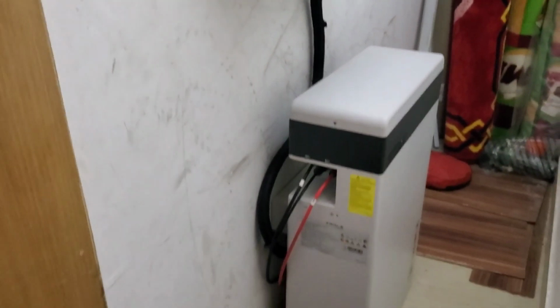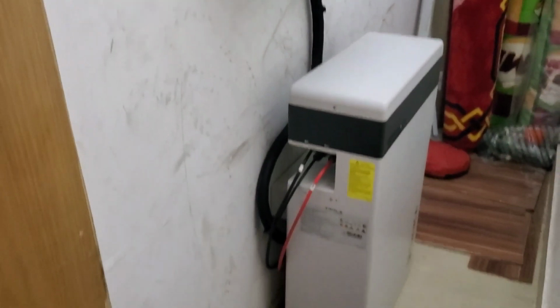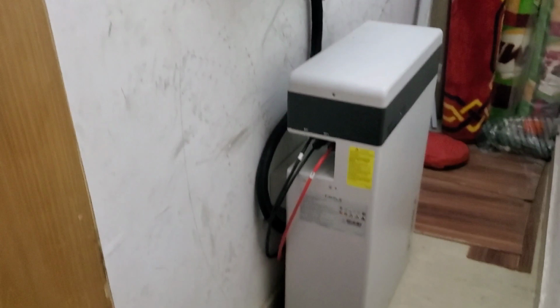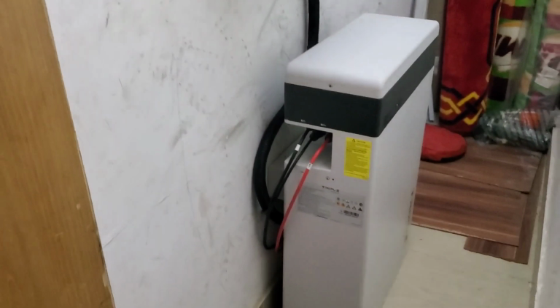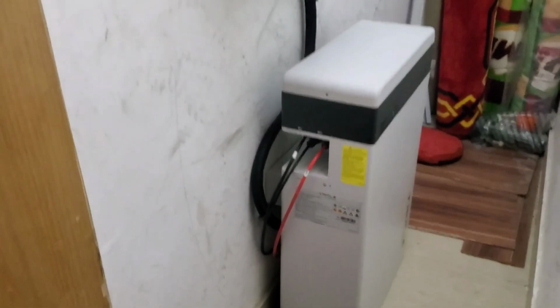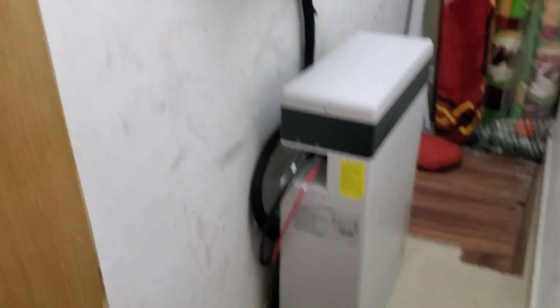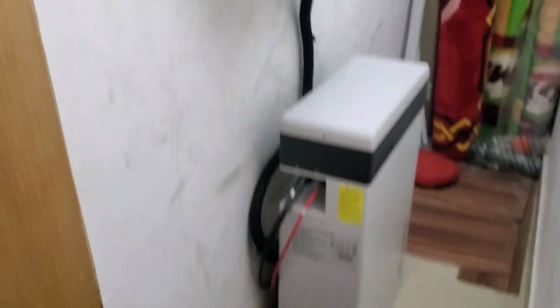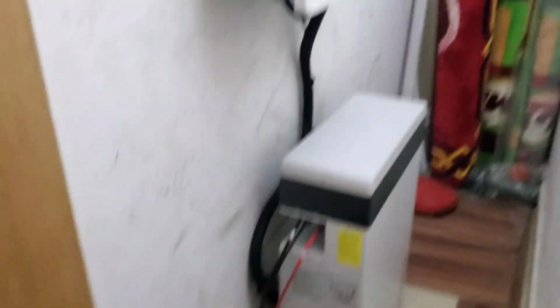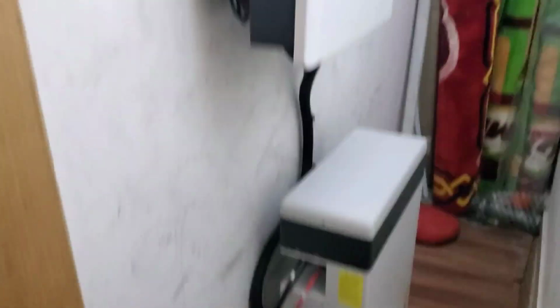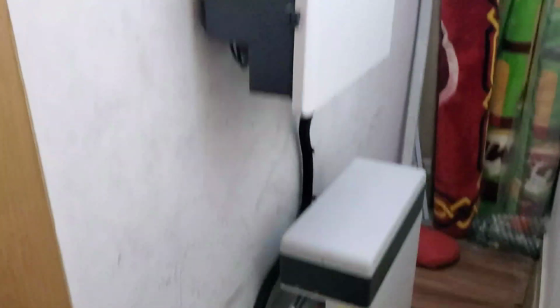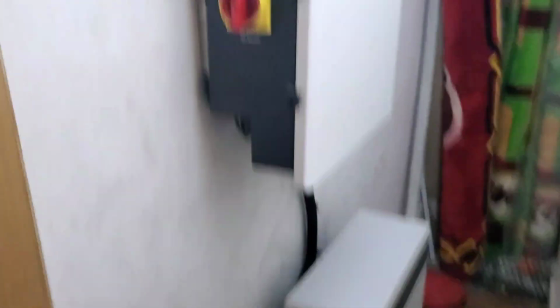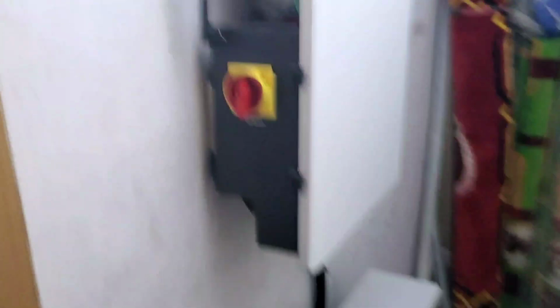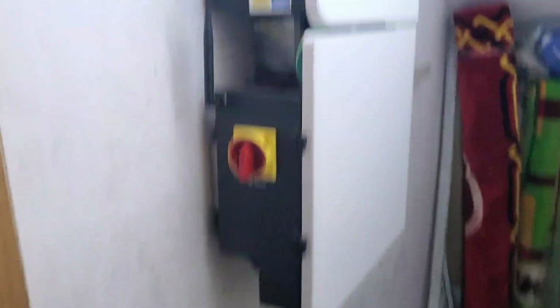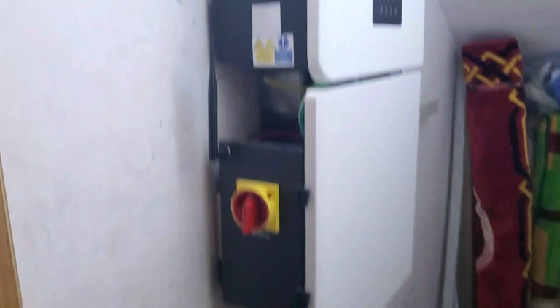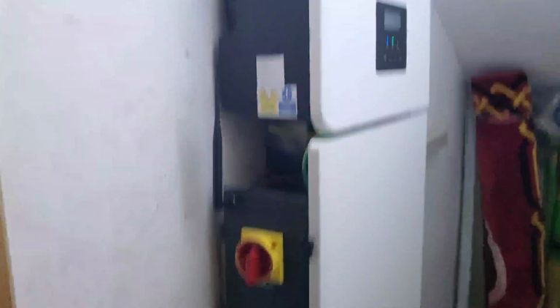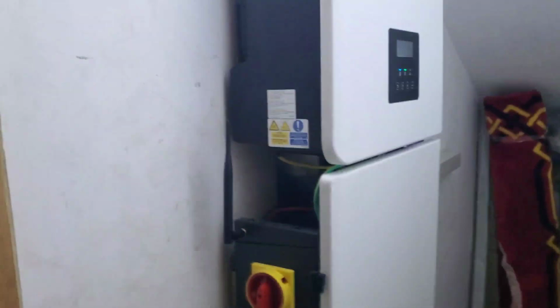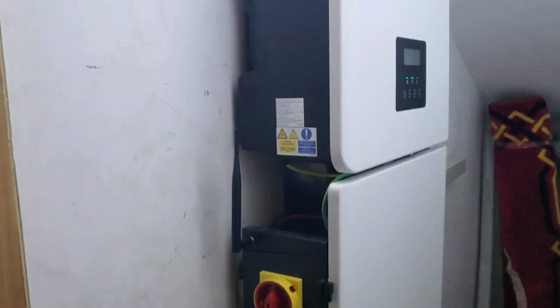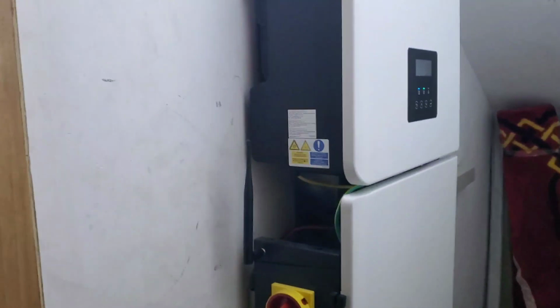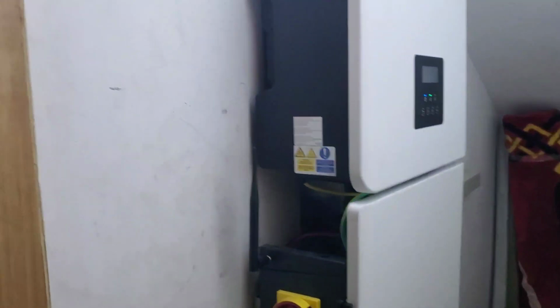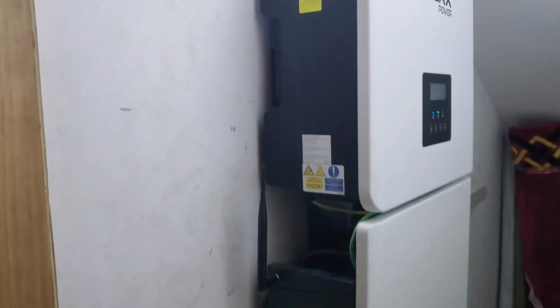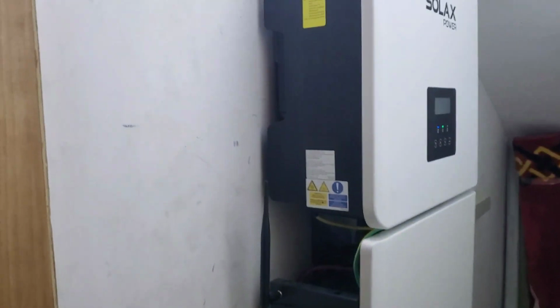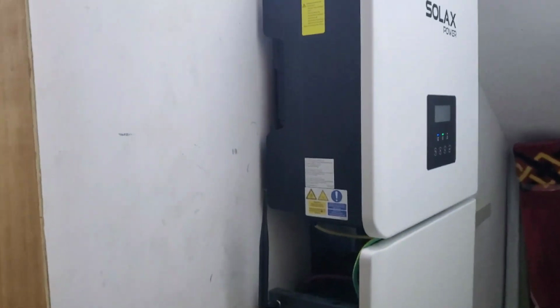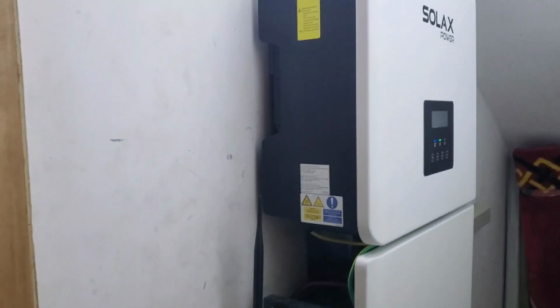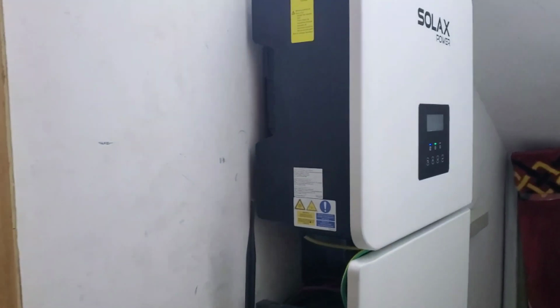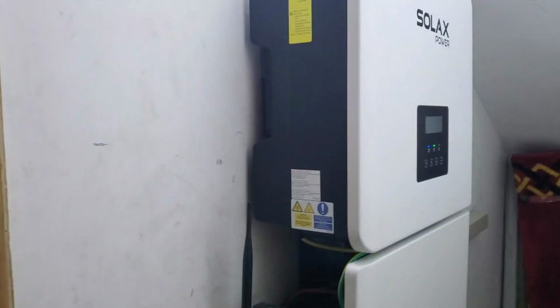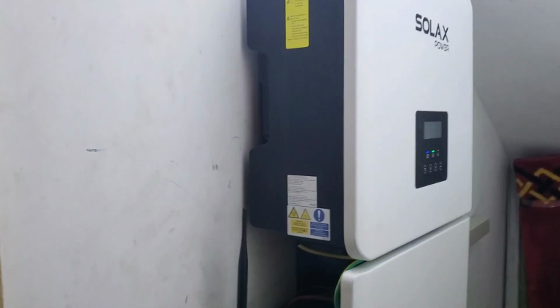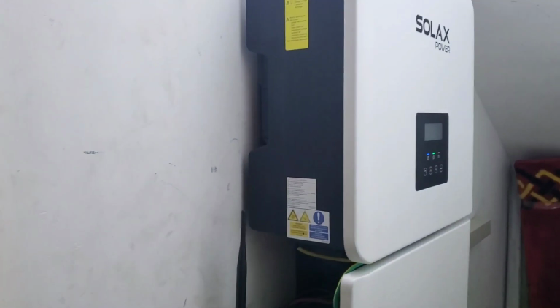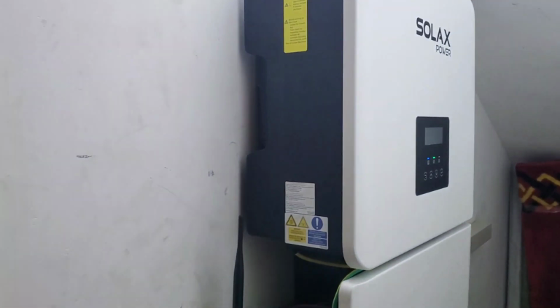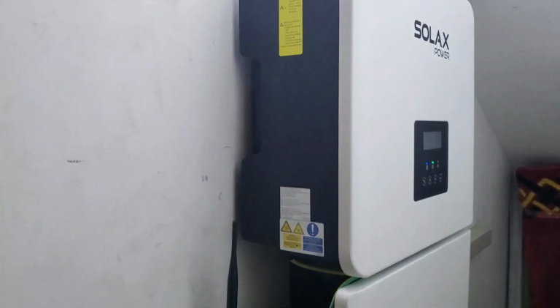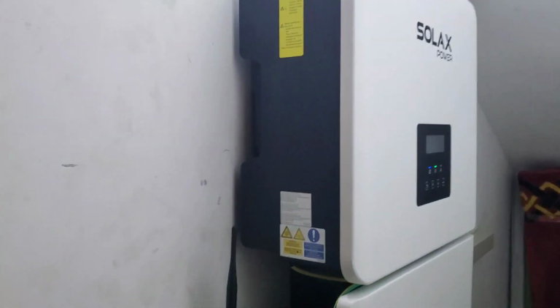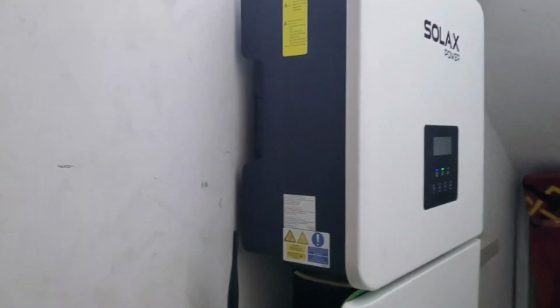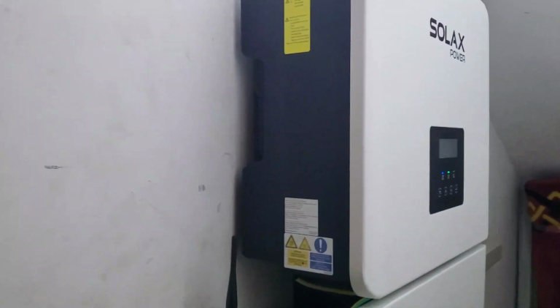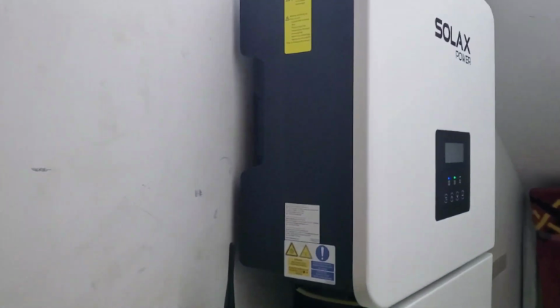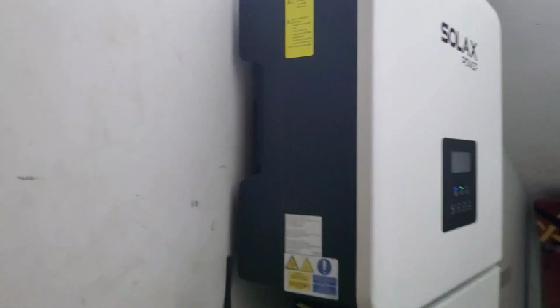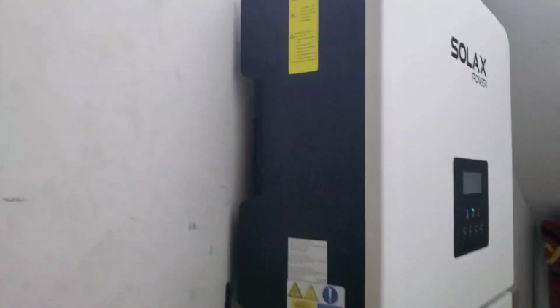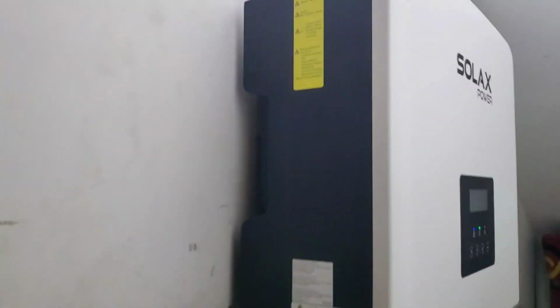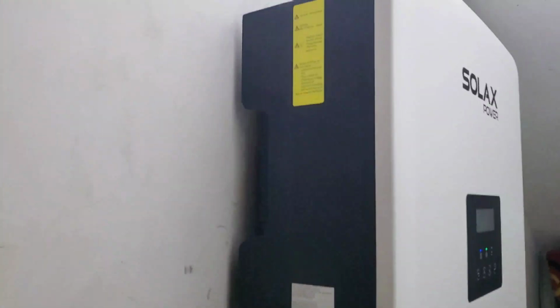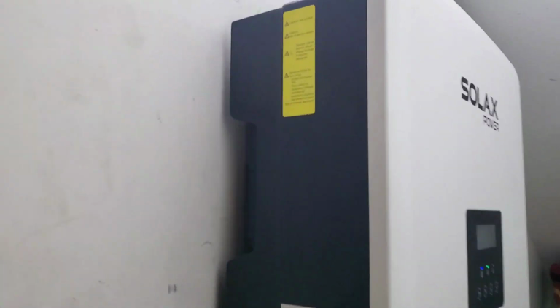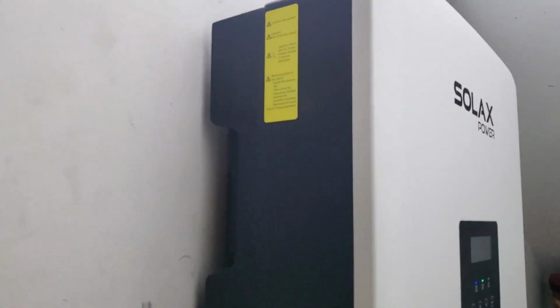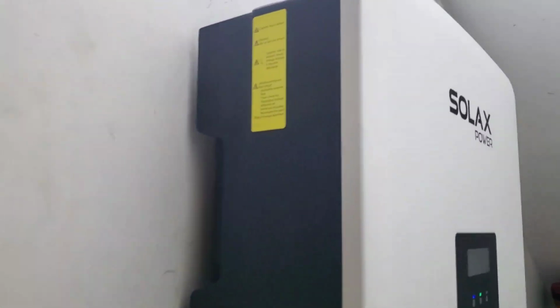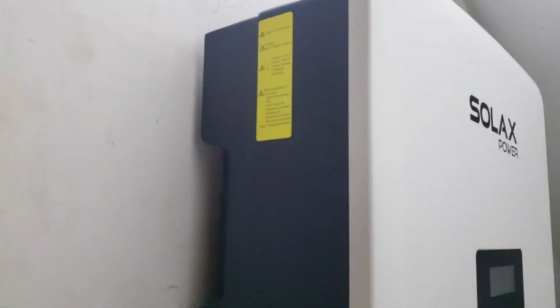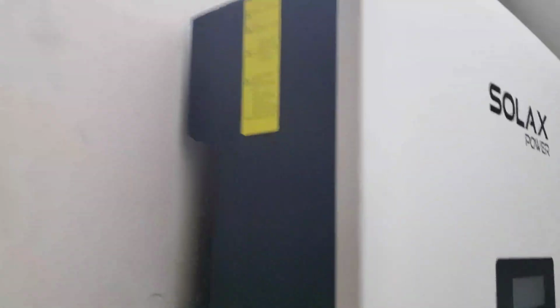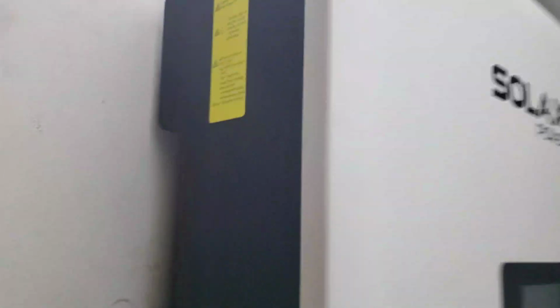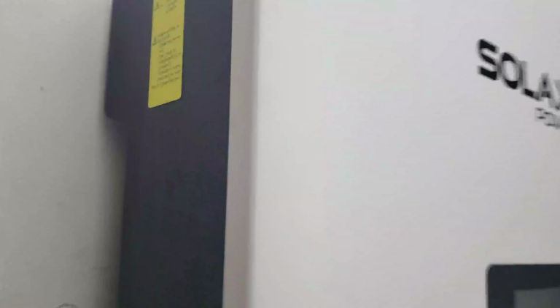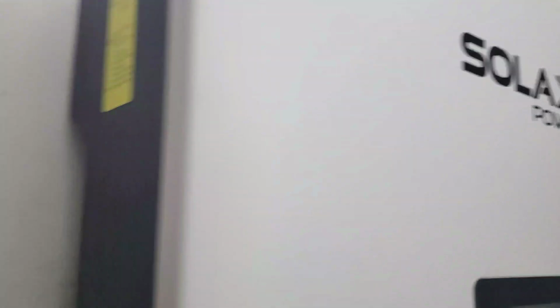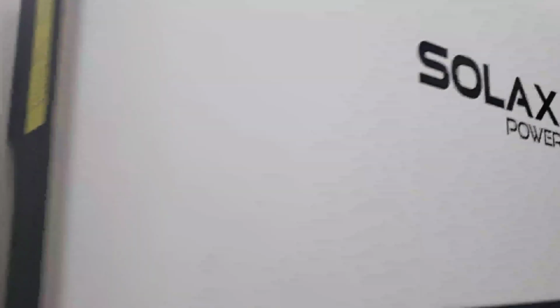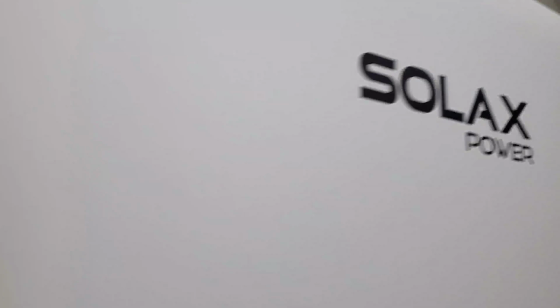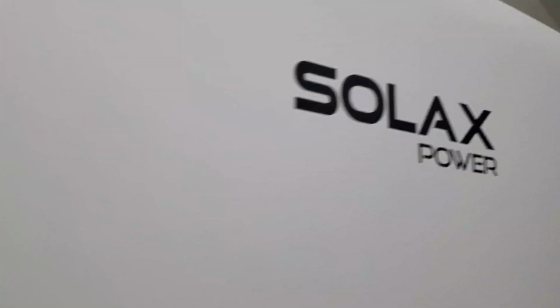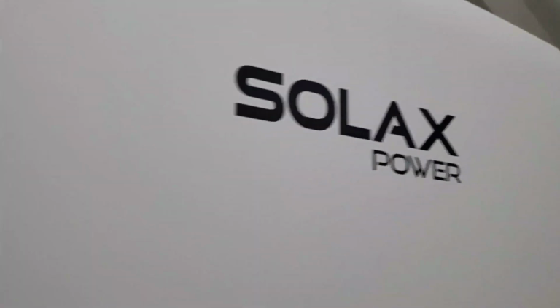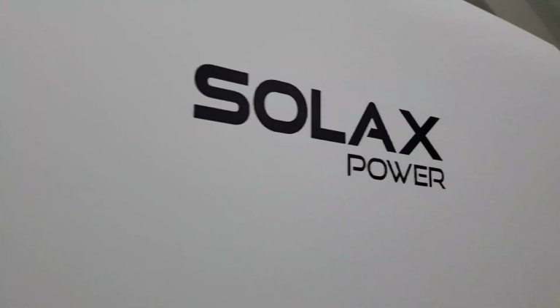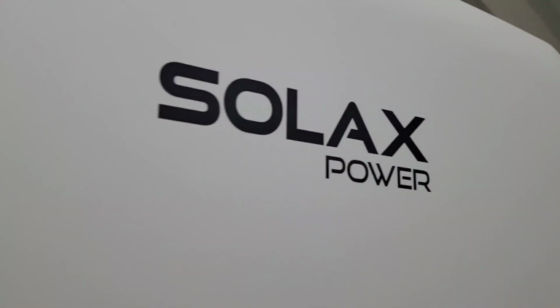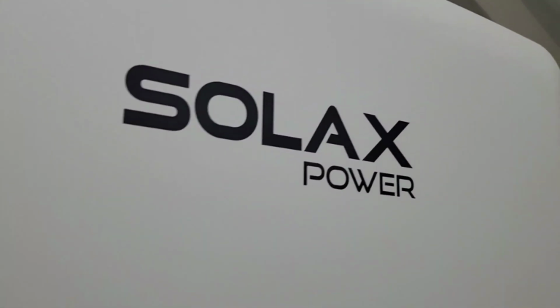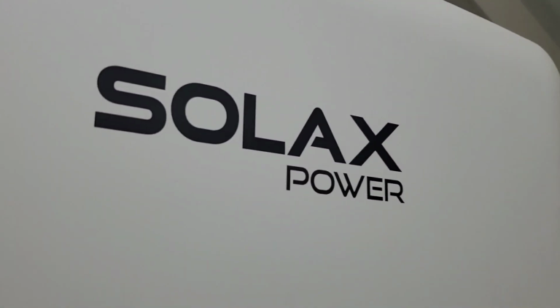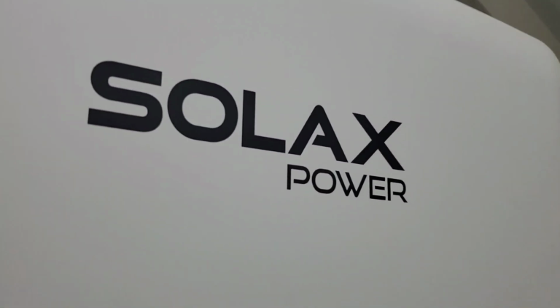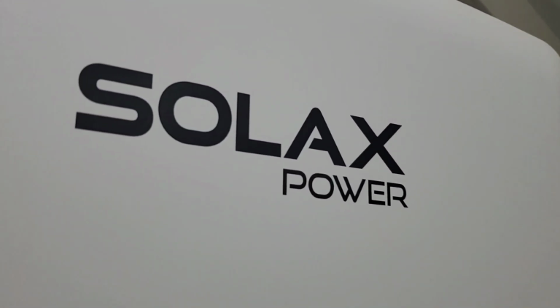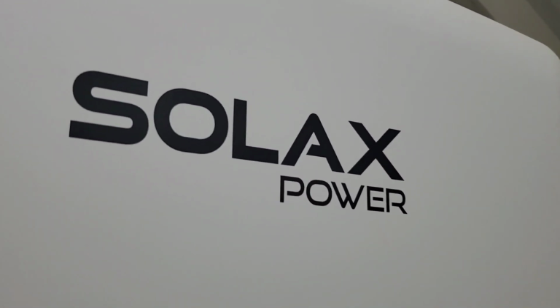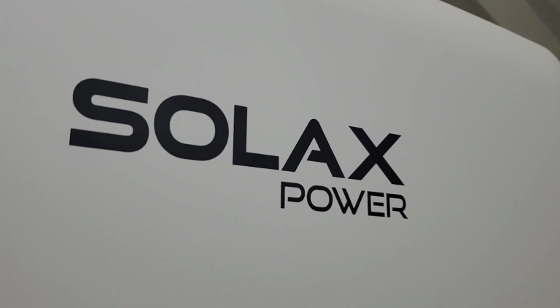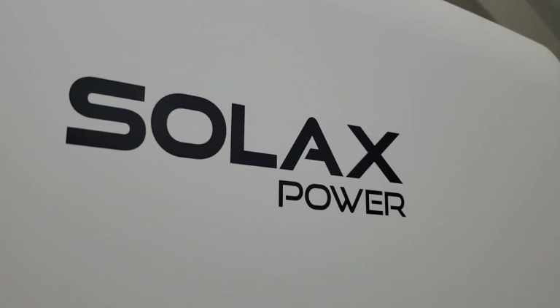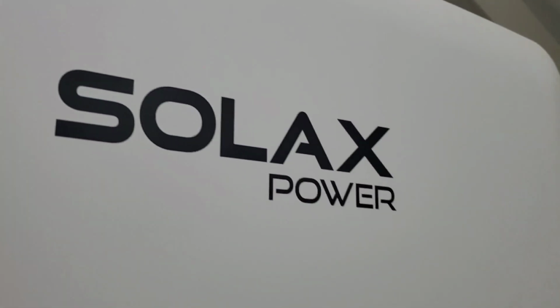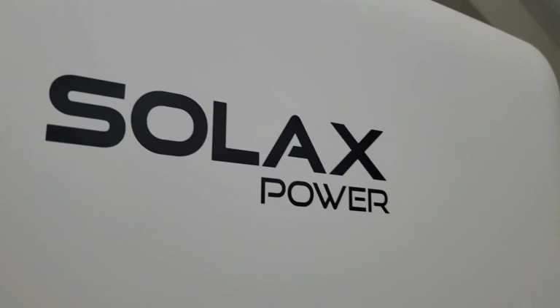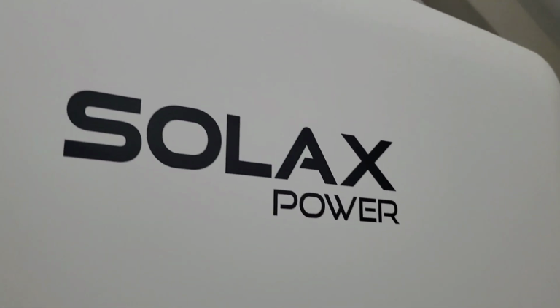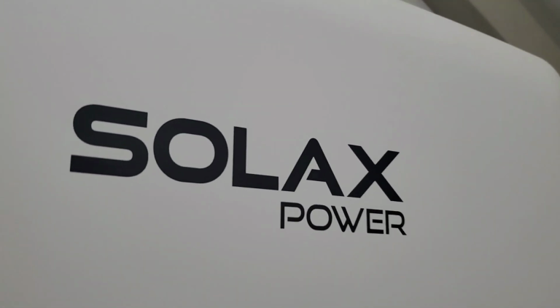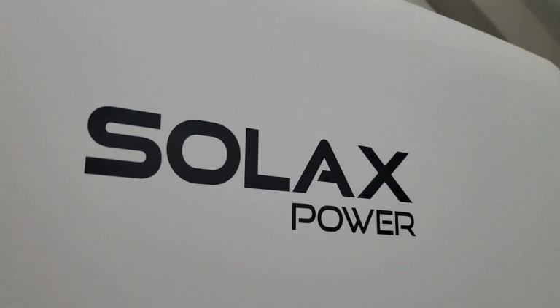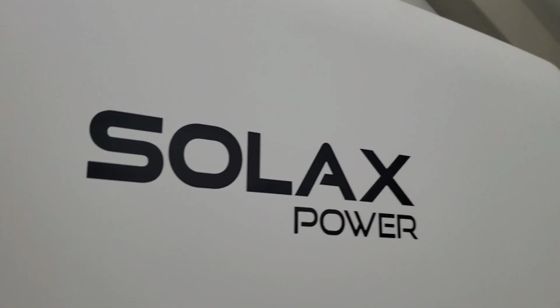If you like what you see, please give me a thumbs up. If you haven't subscribed, please click the subscribe button. Once again, this is Dr. Solar coming to you from Lagos, Nigeria.